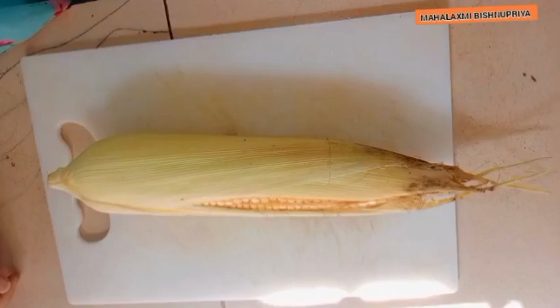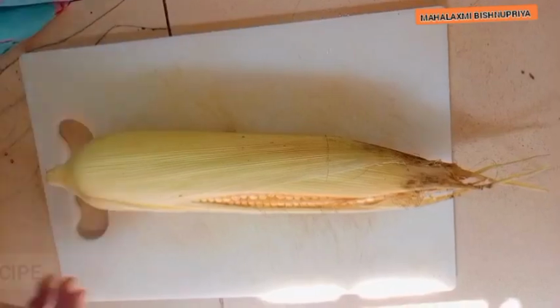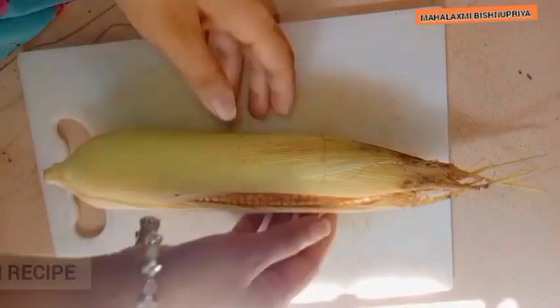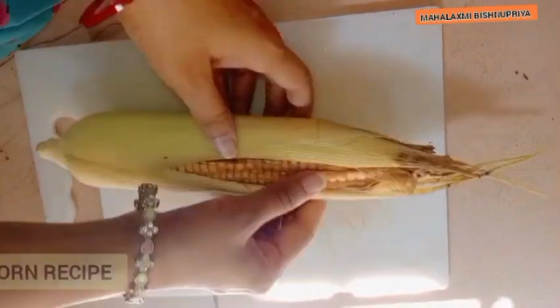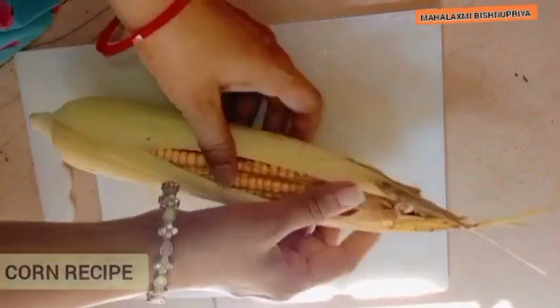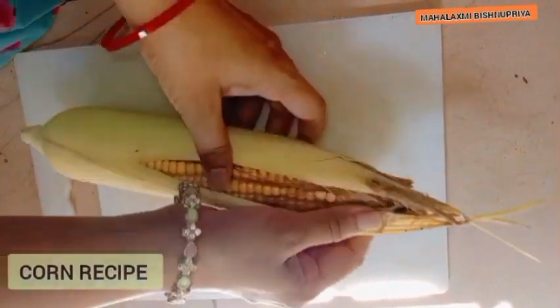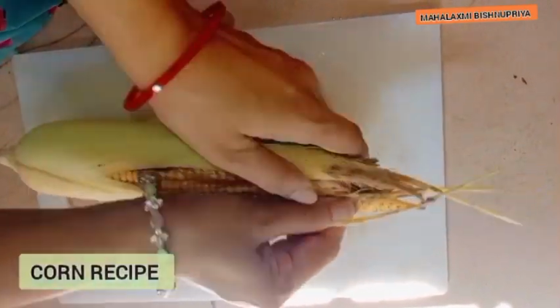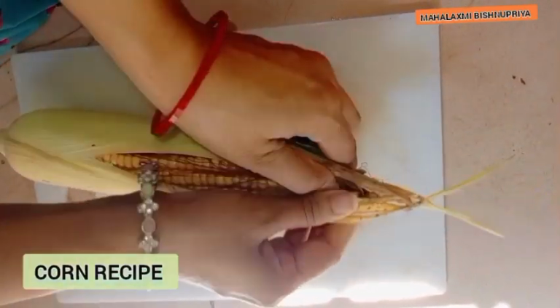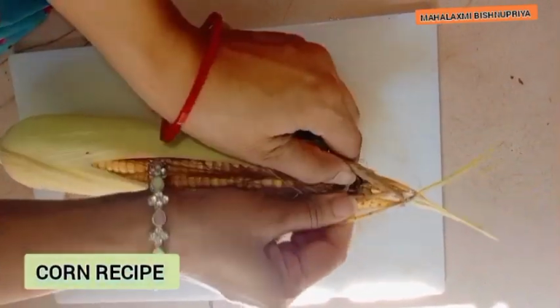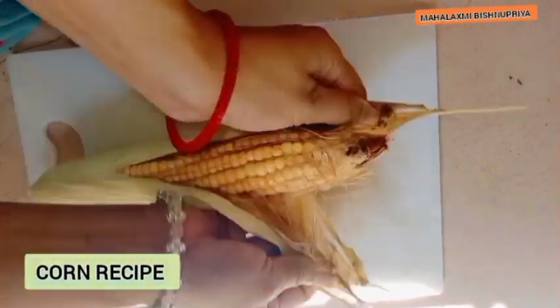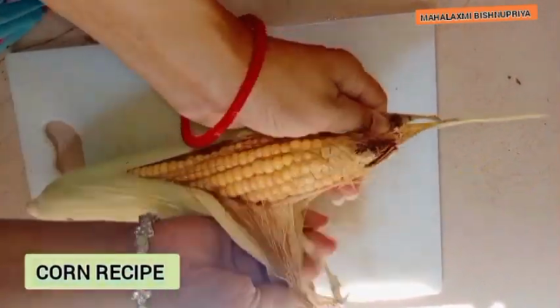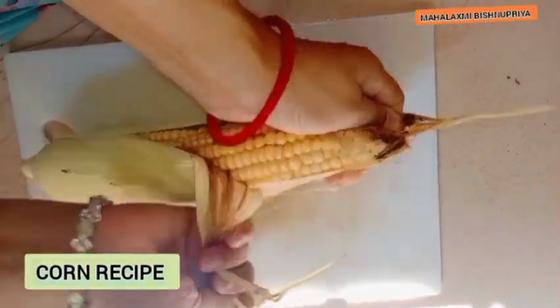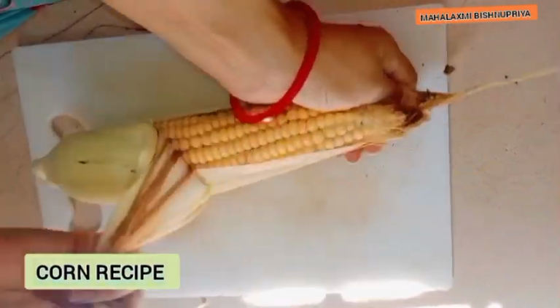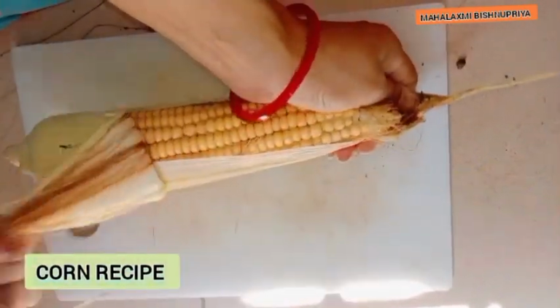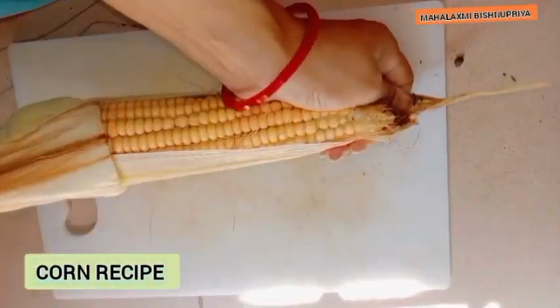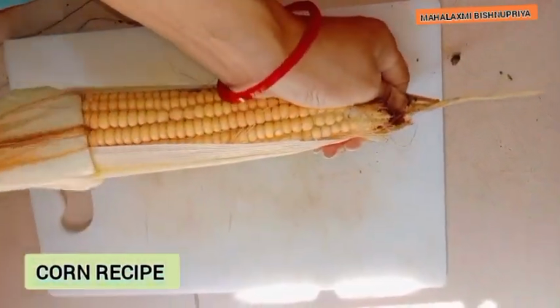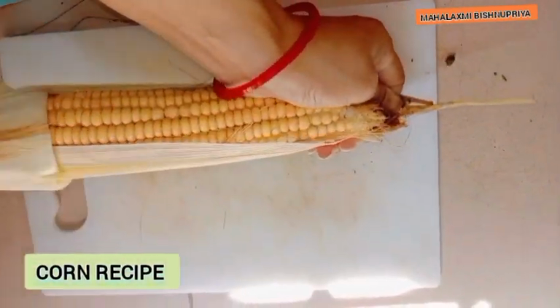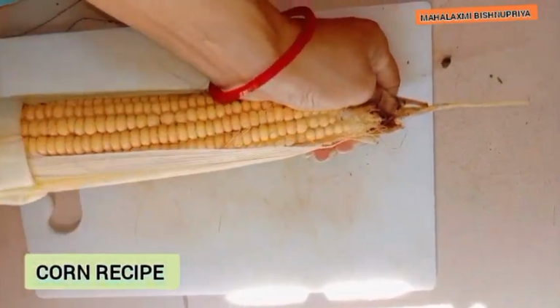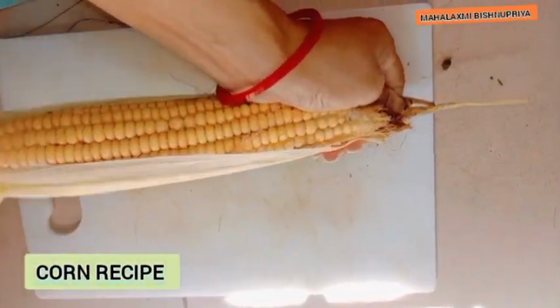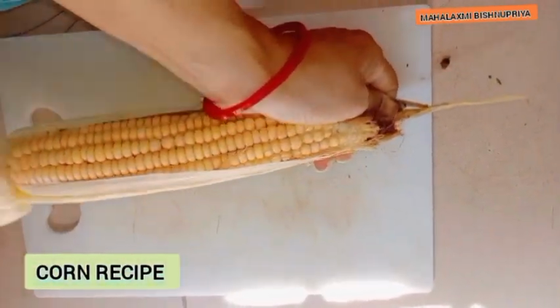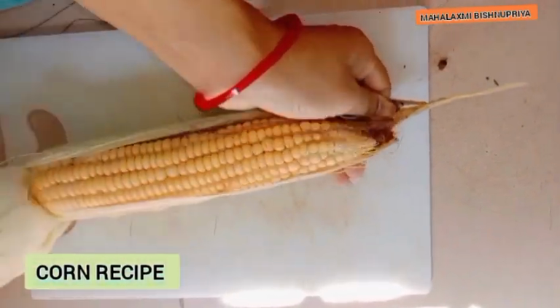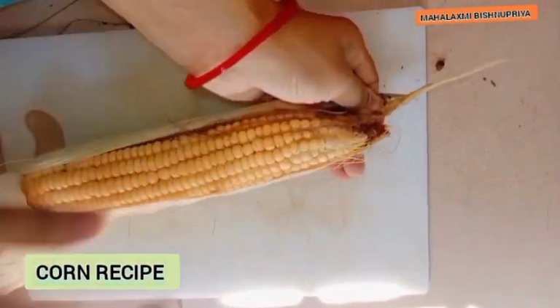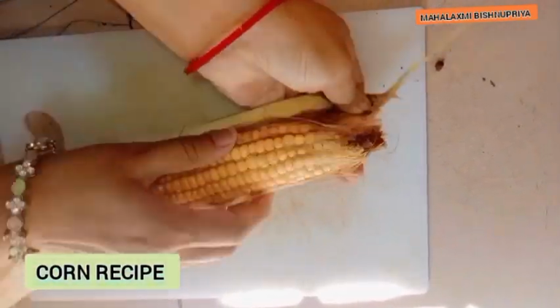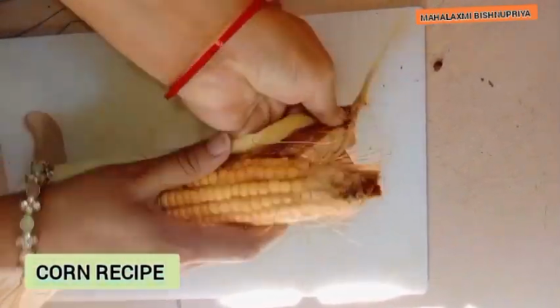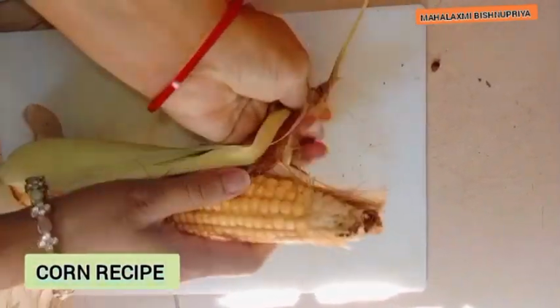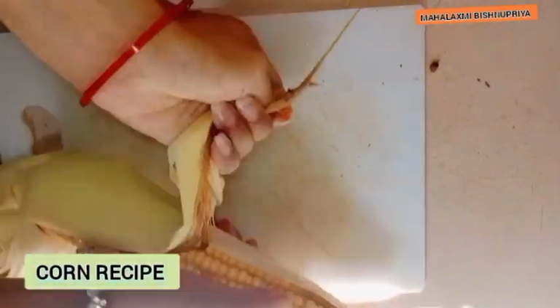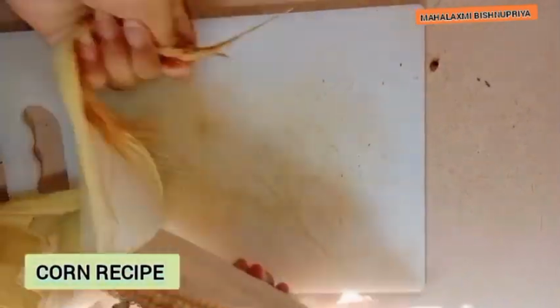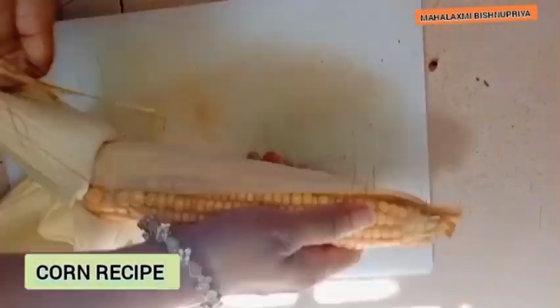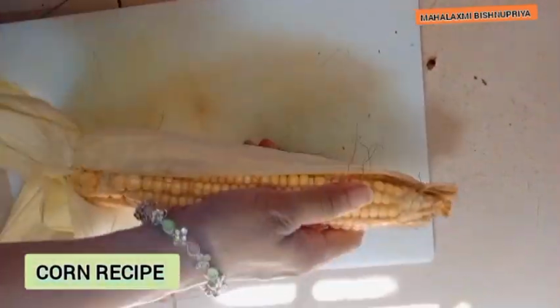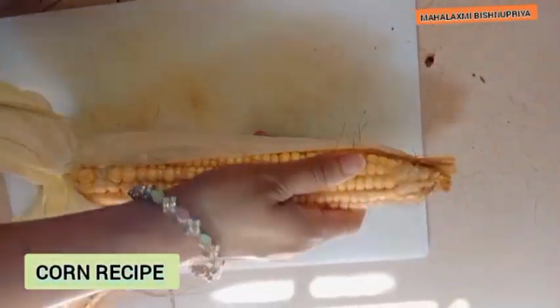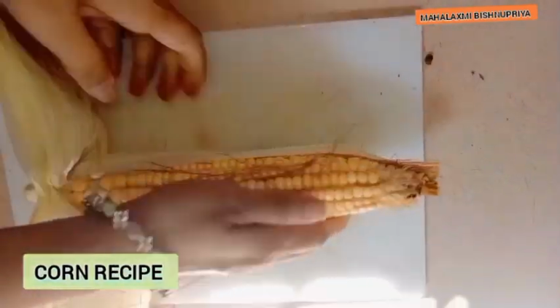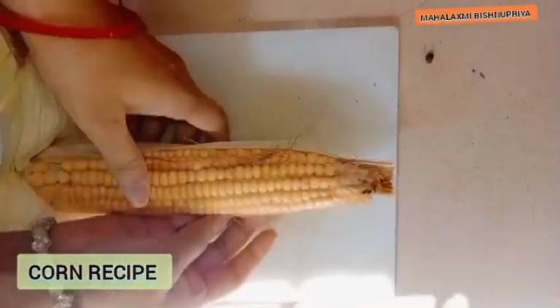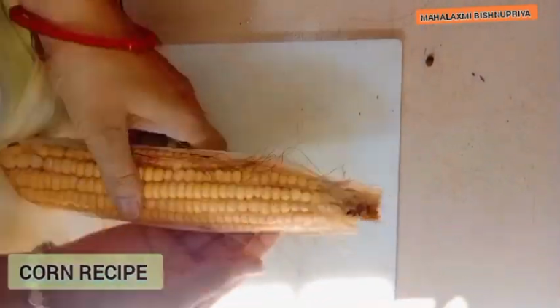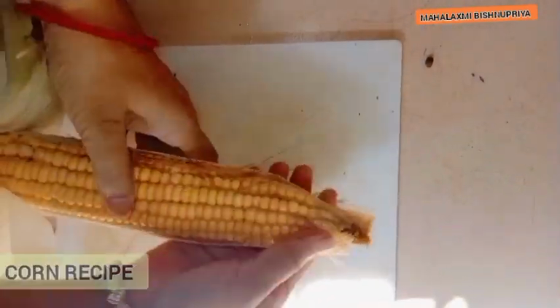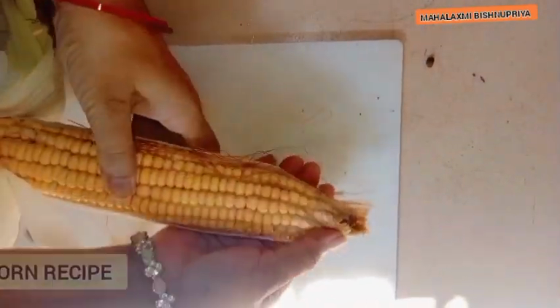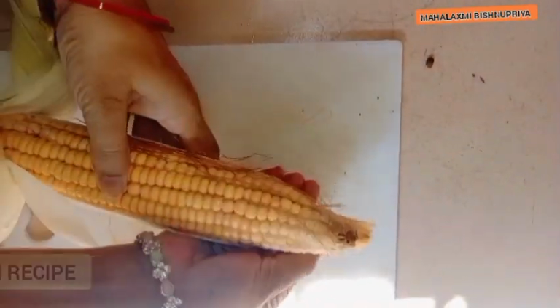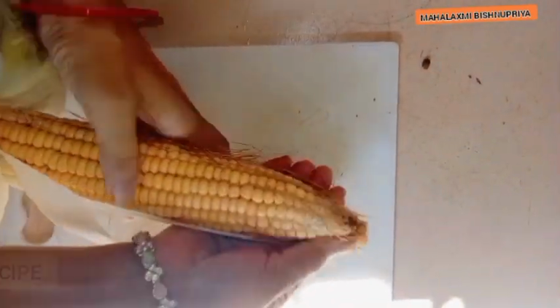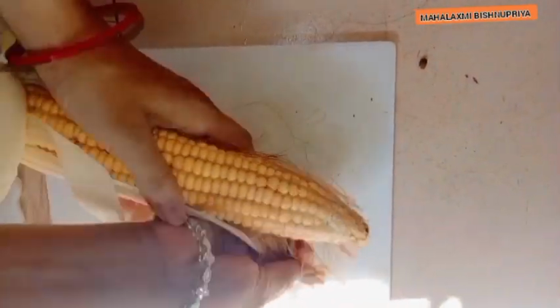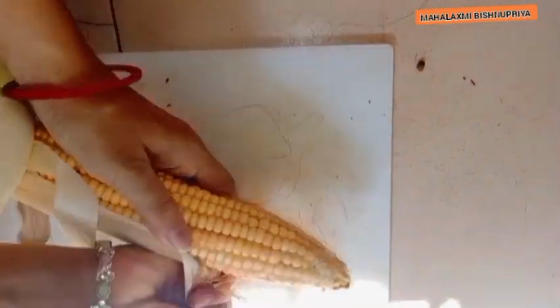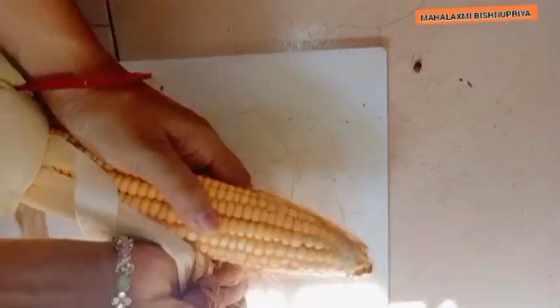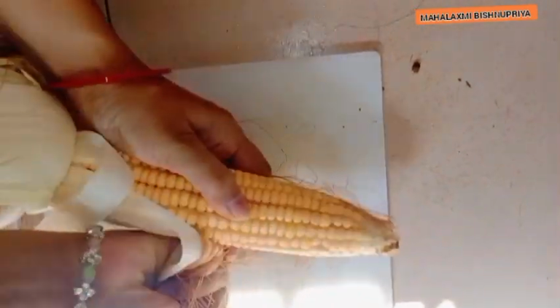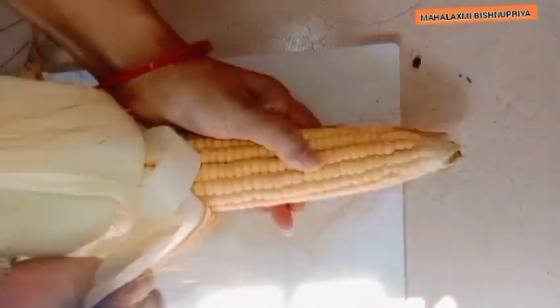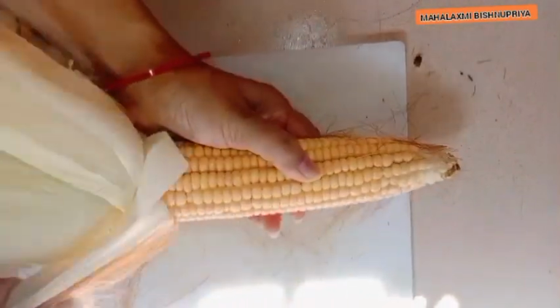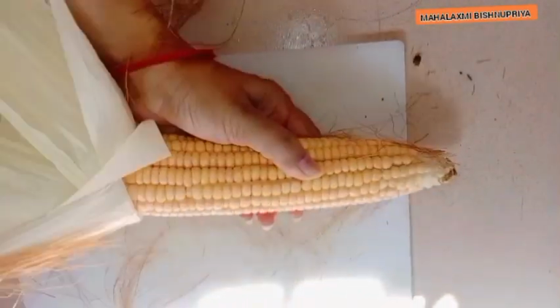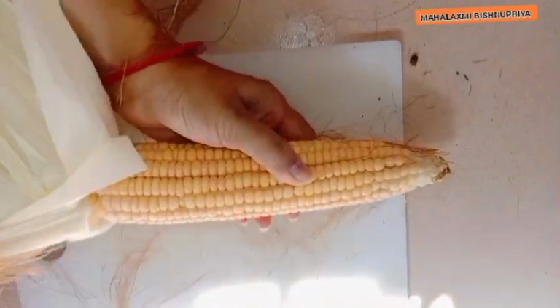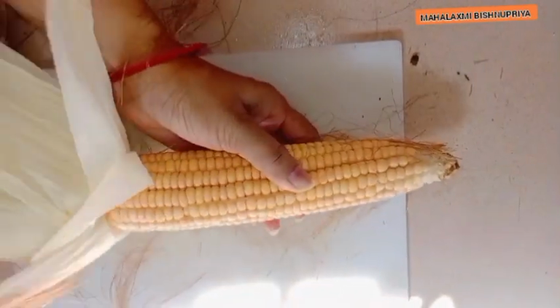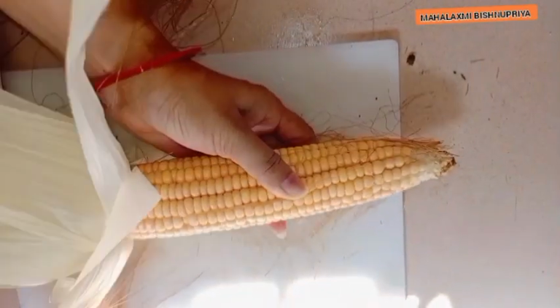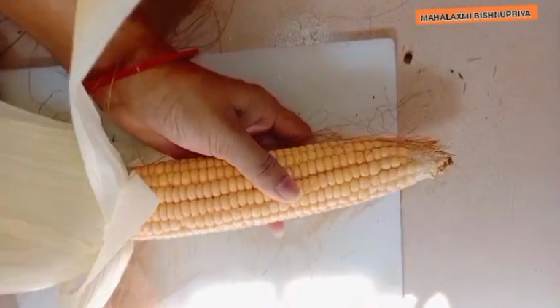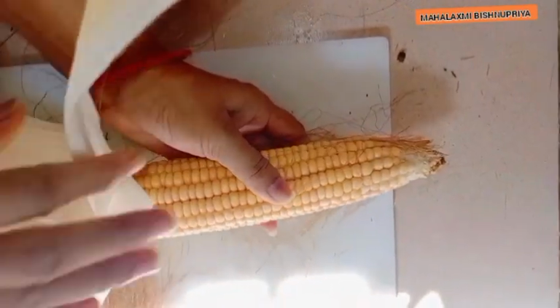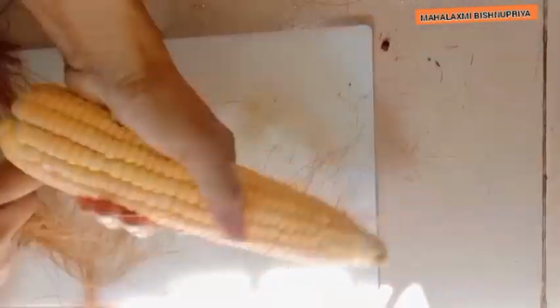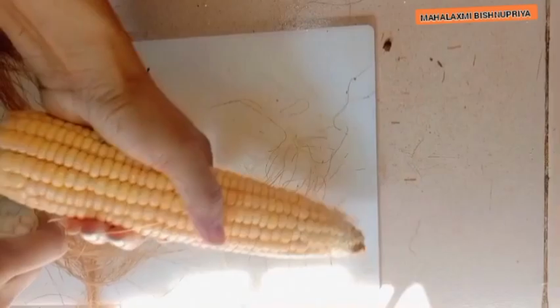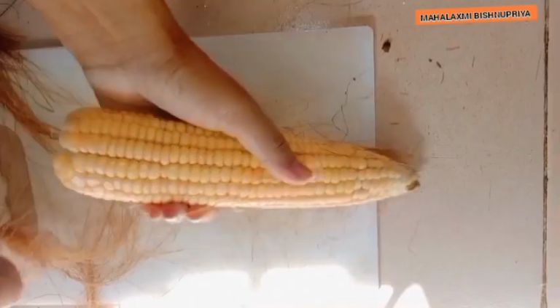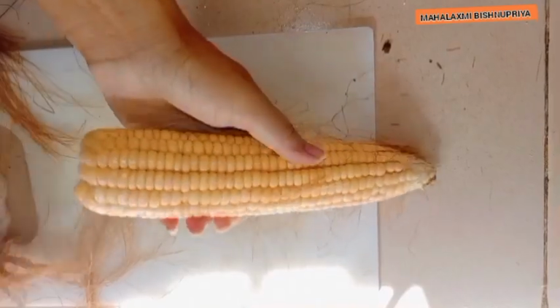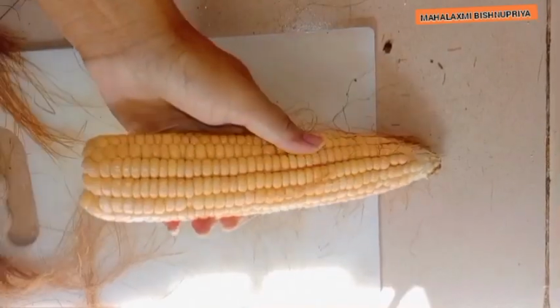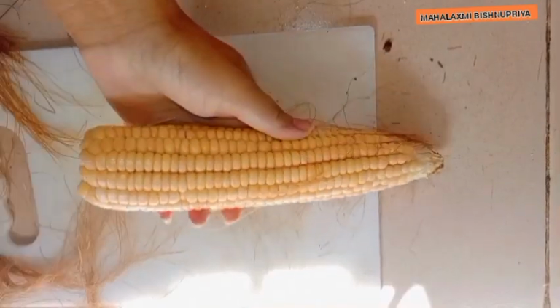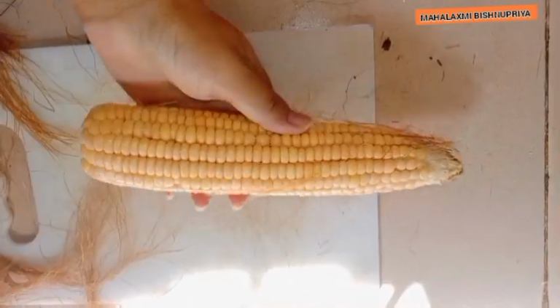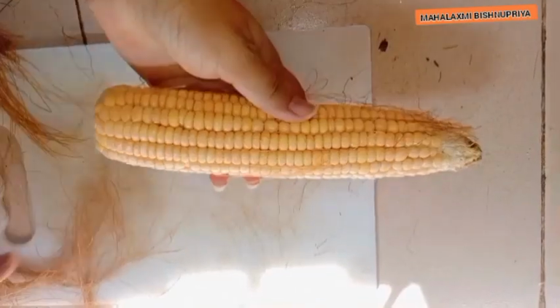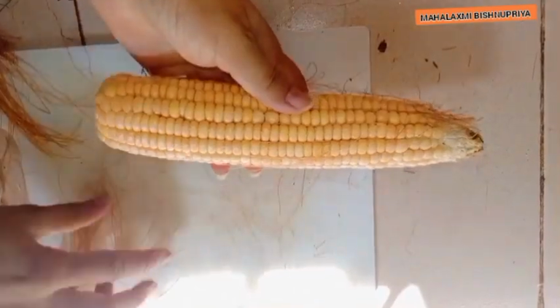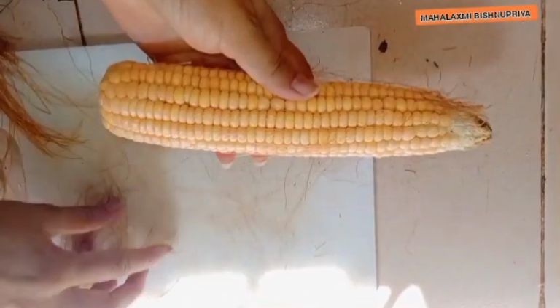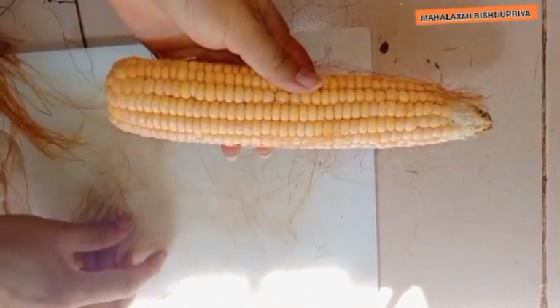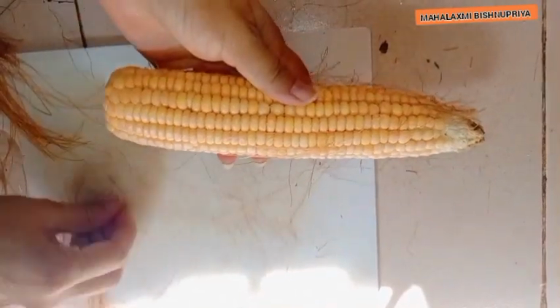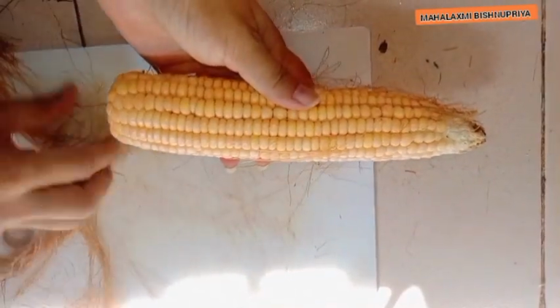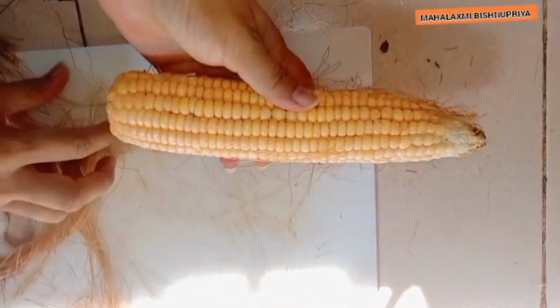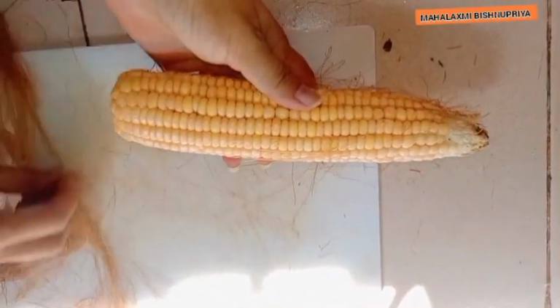Let's make an easy and healthy breakfast. We'll use fresh corn — clean it well.